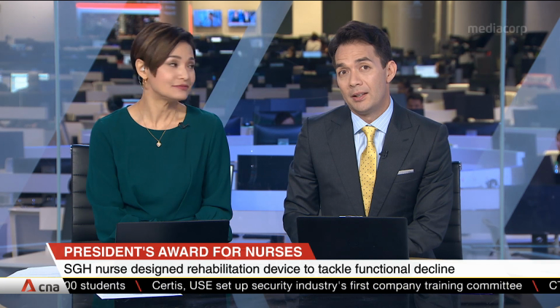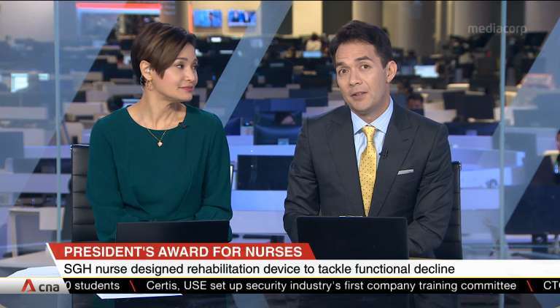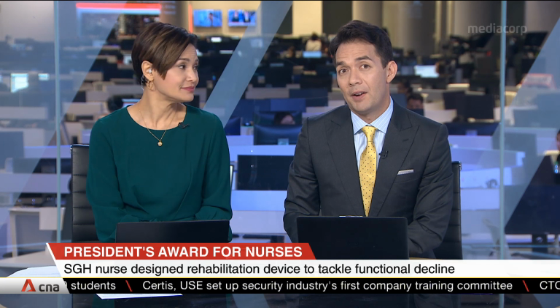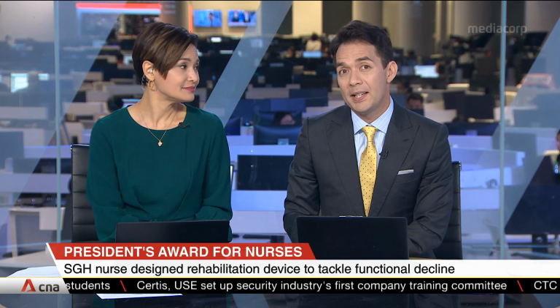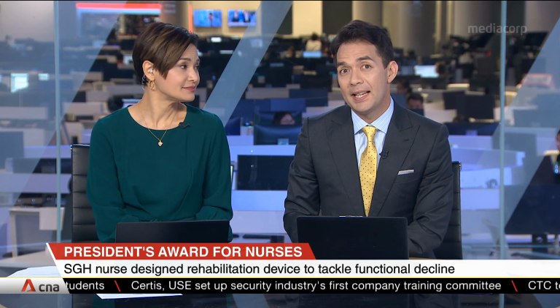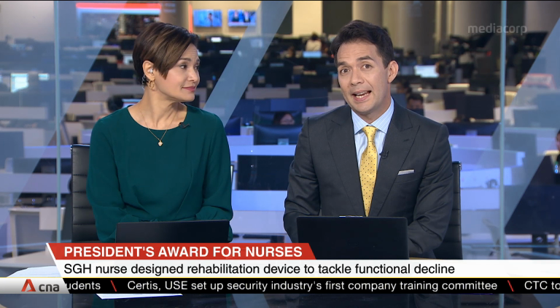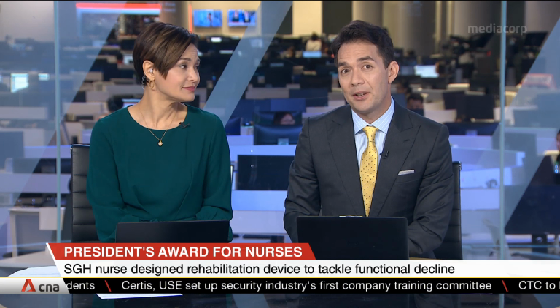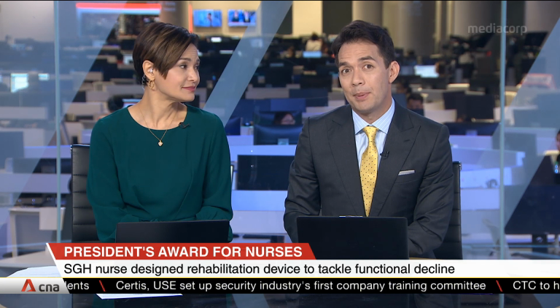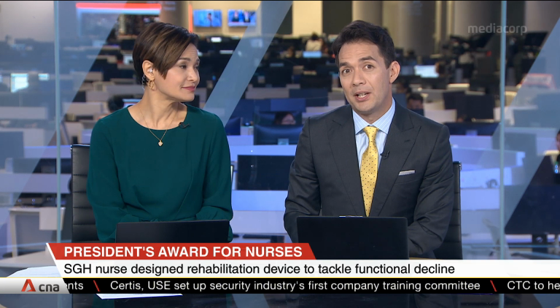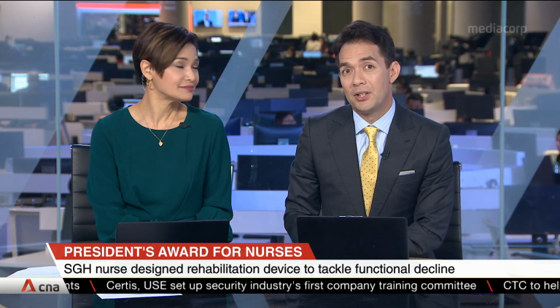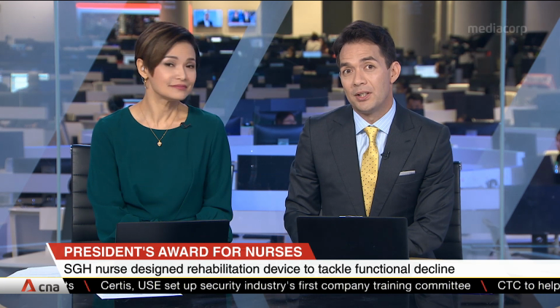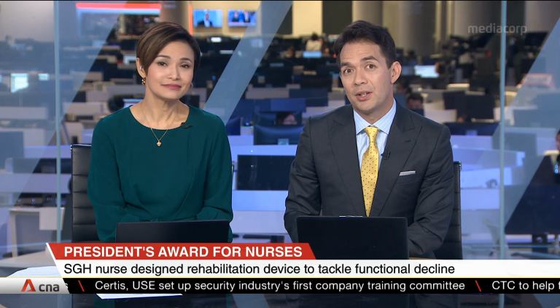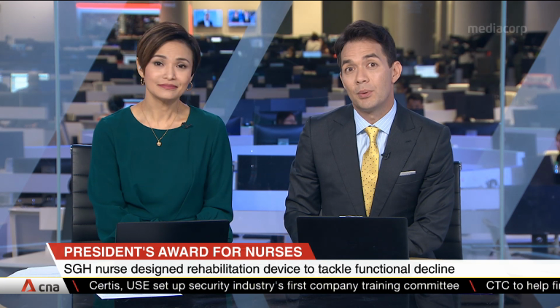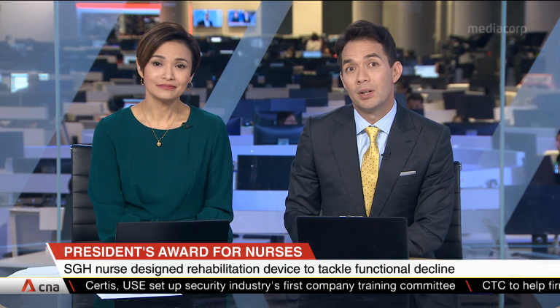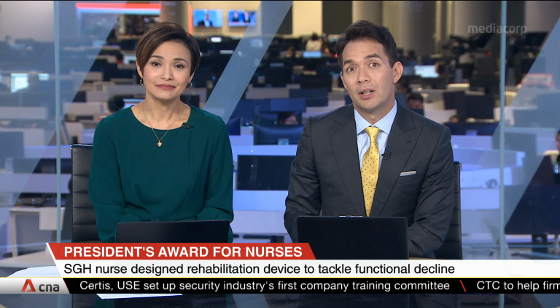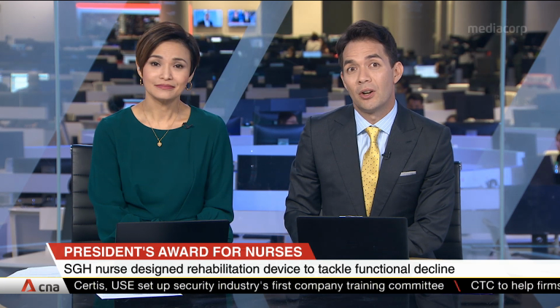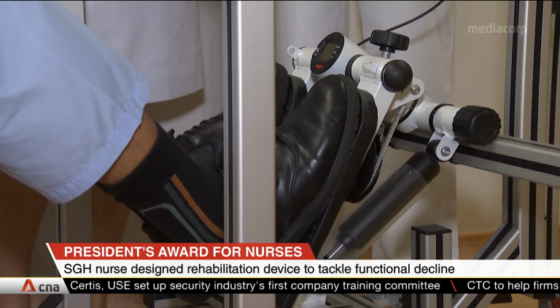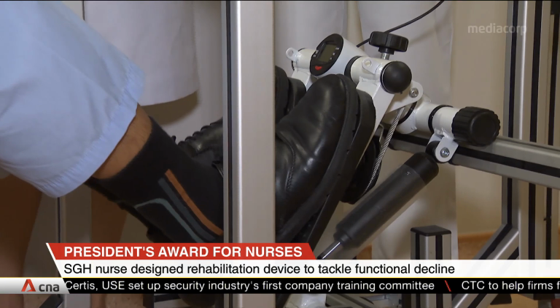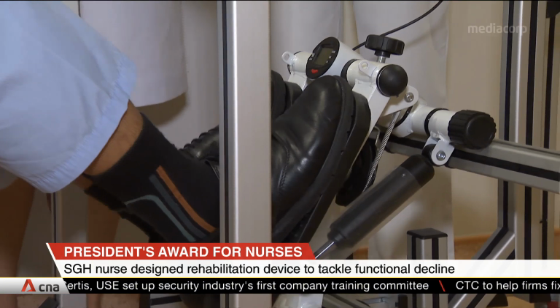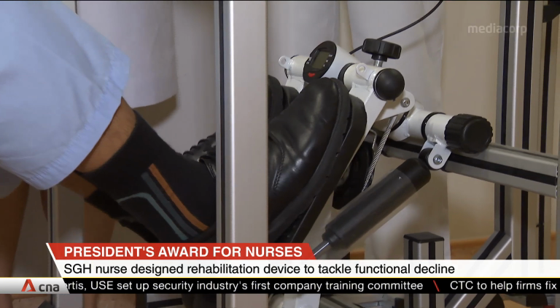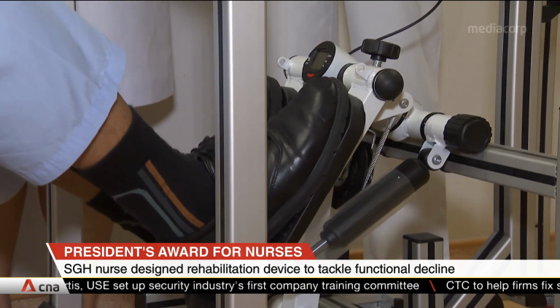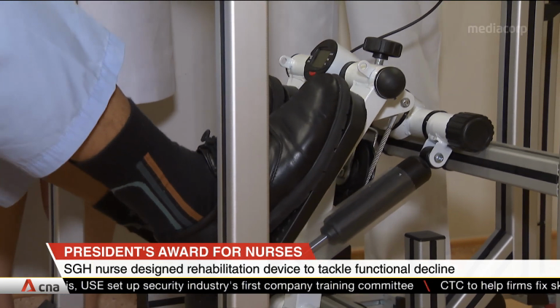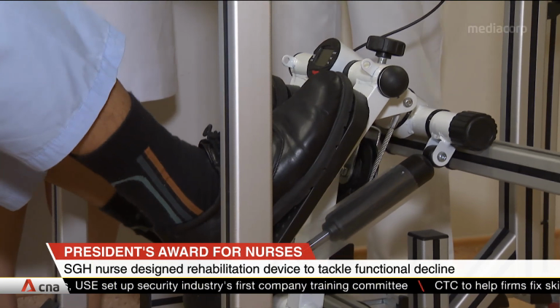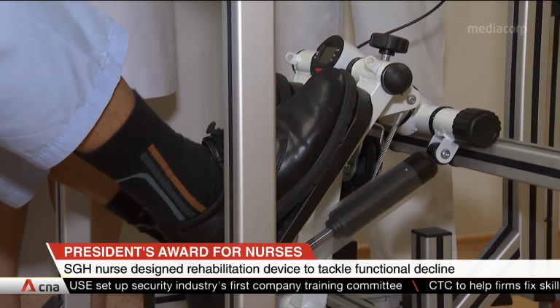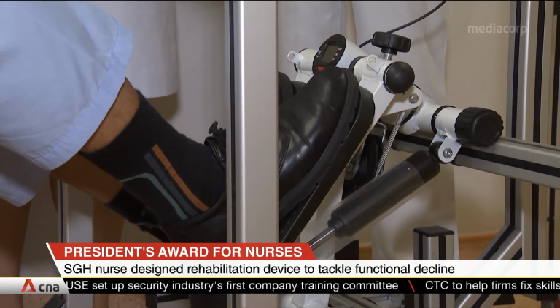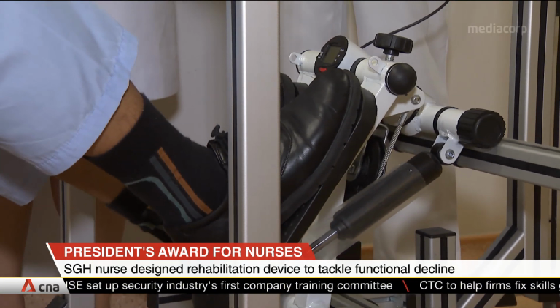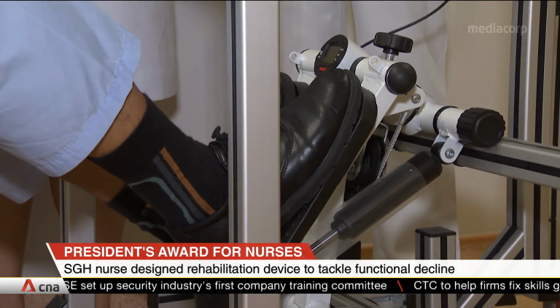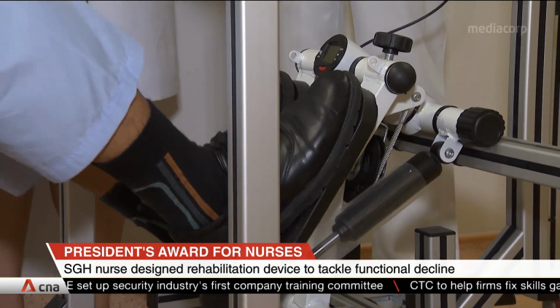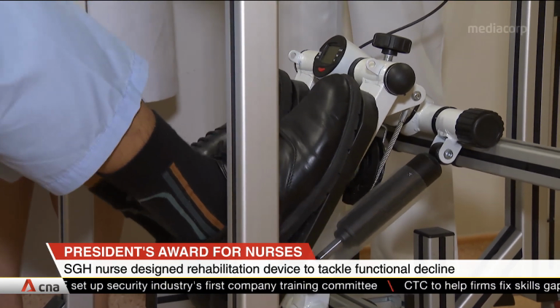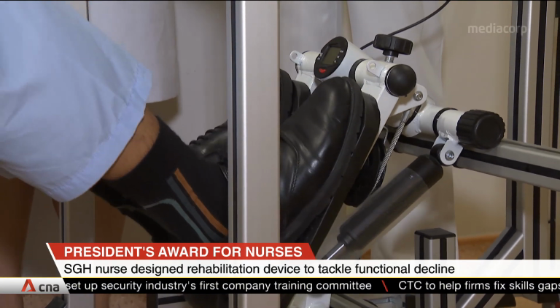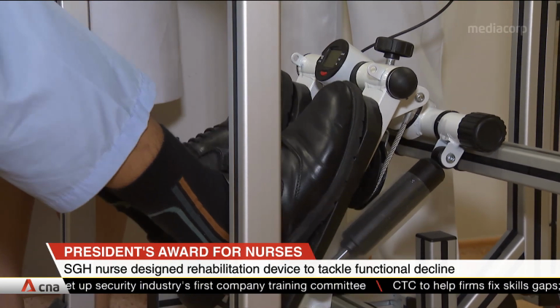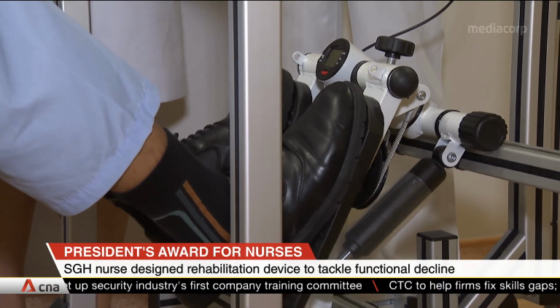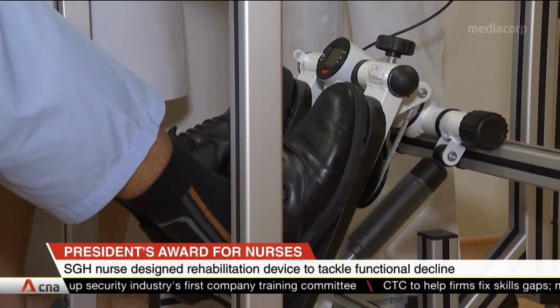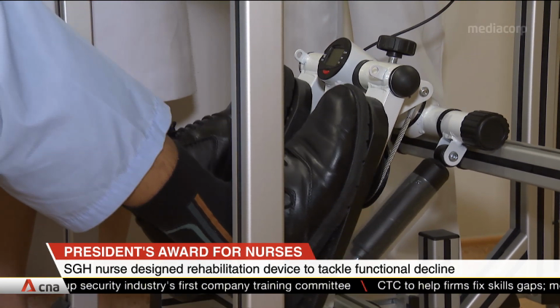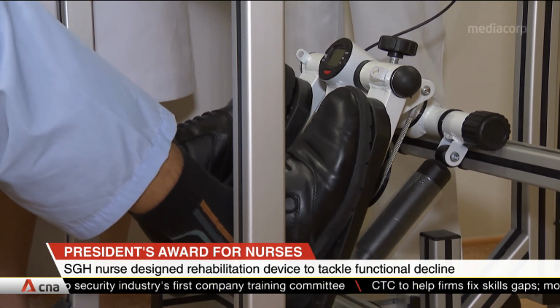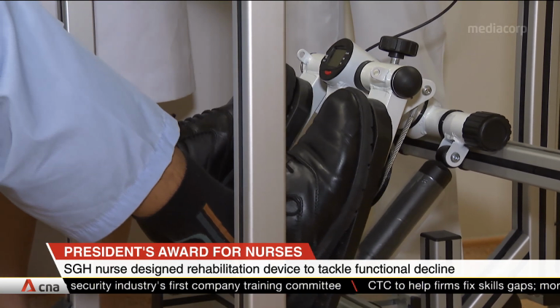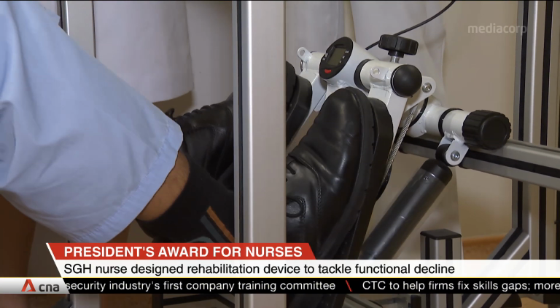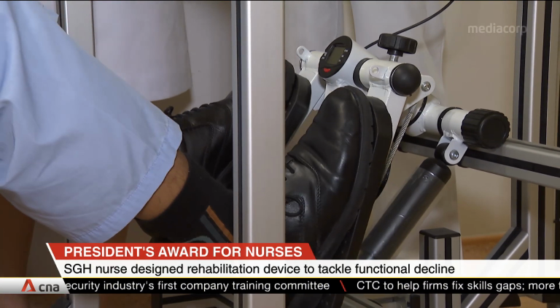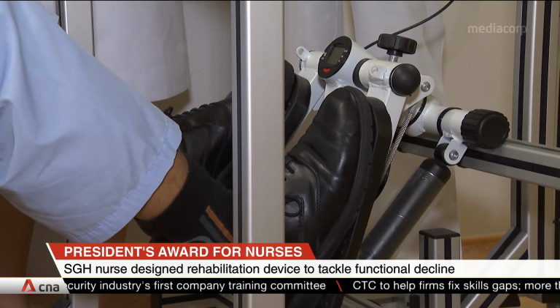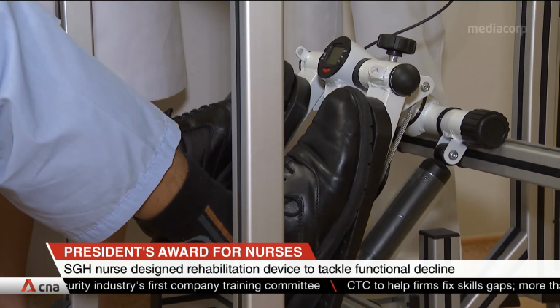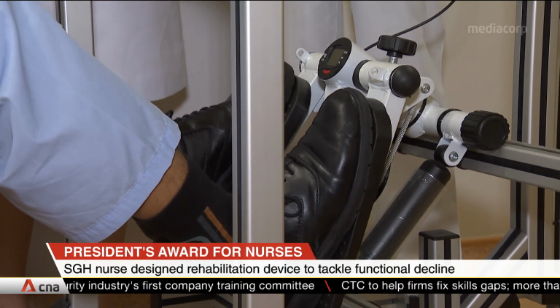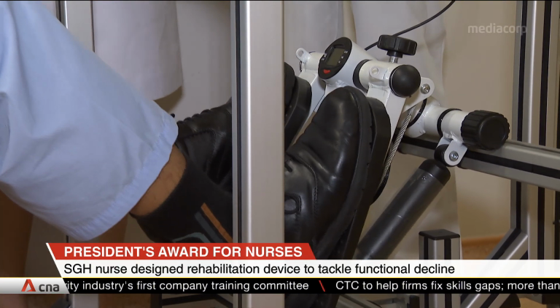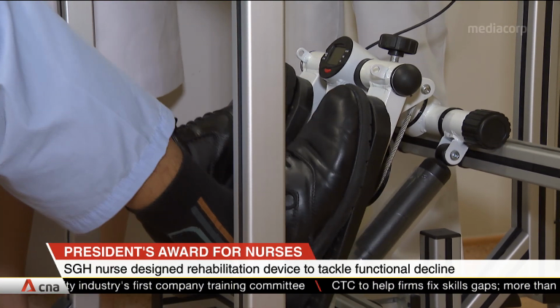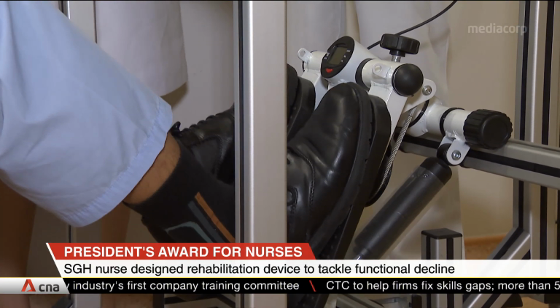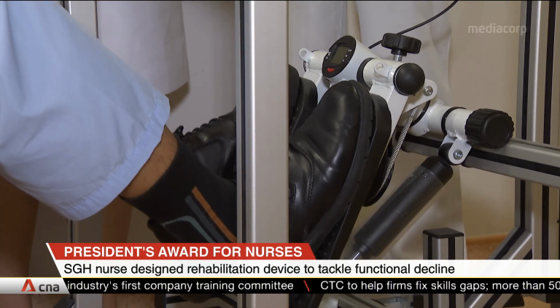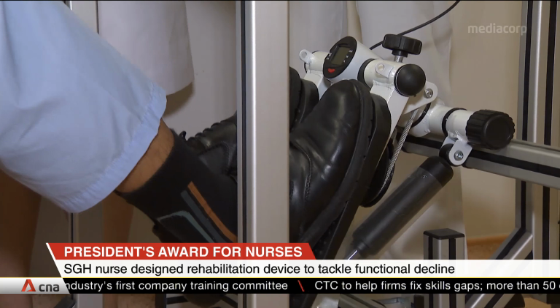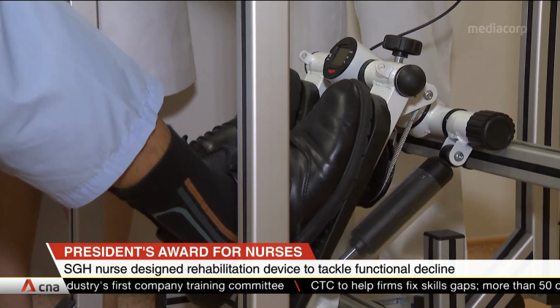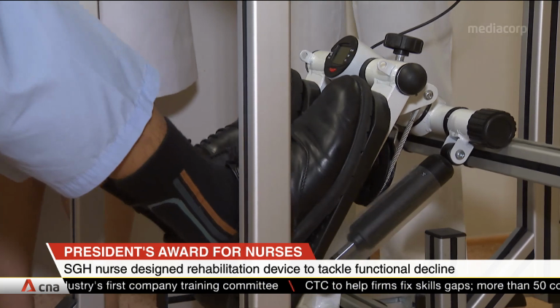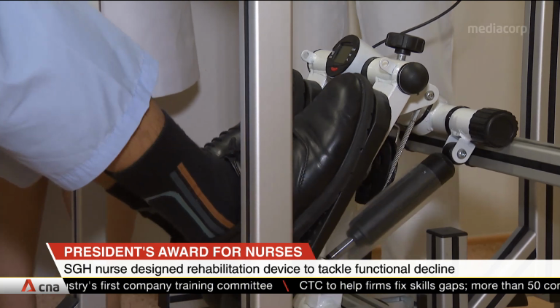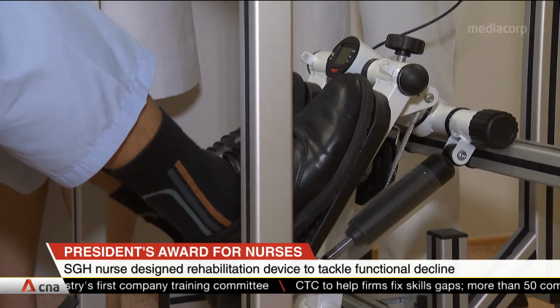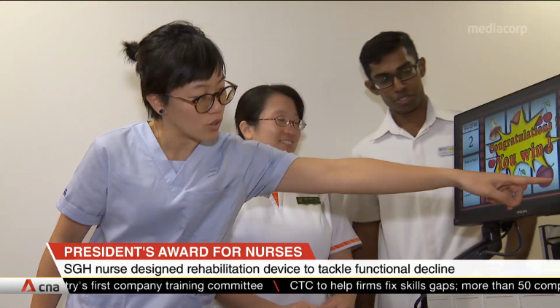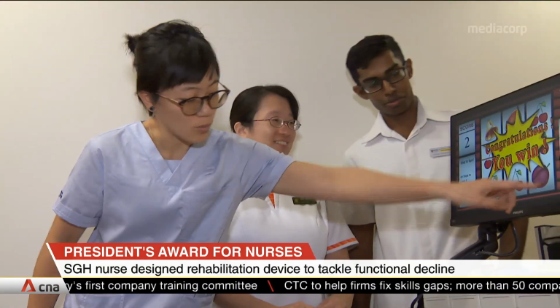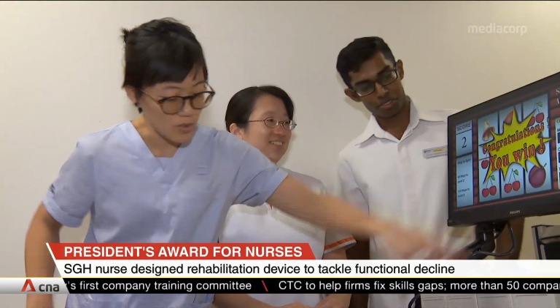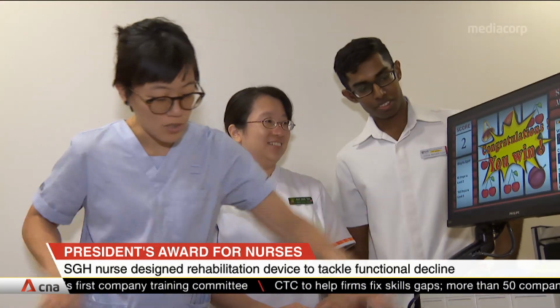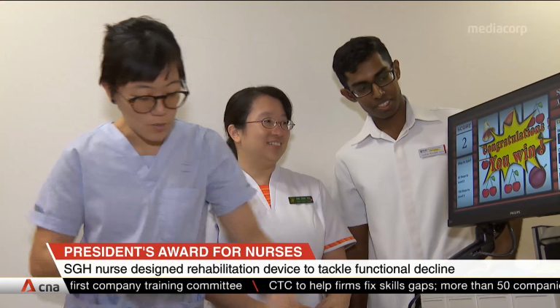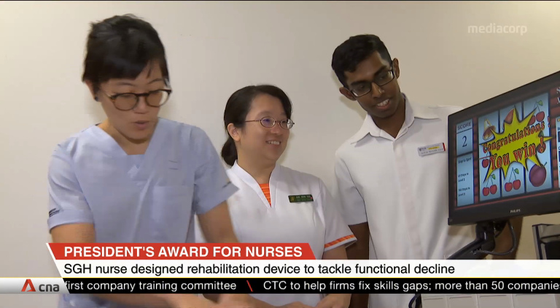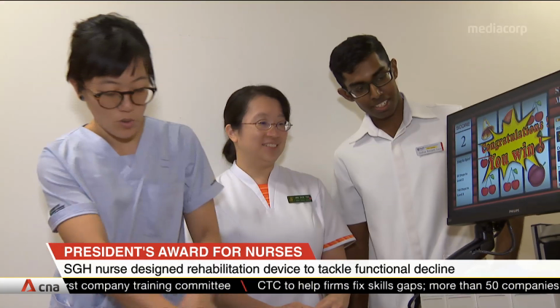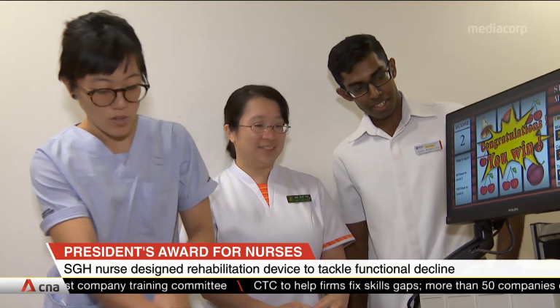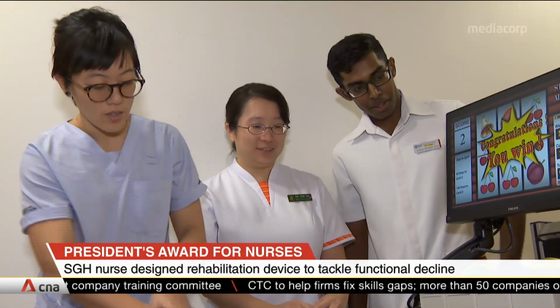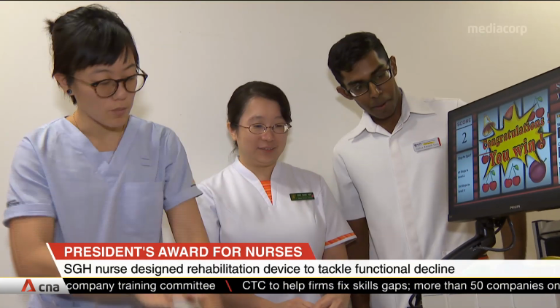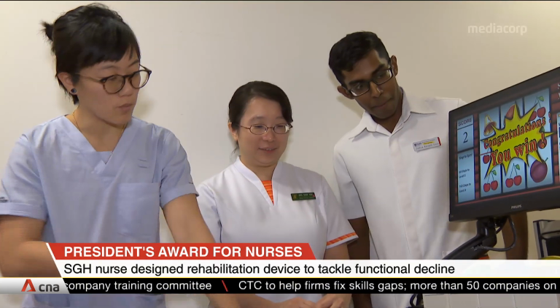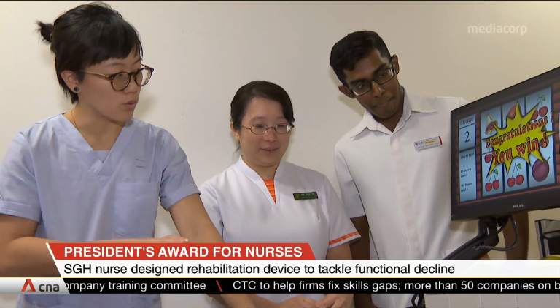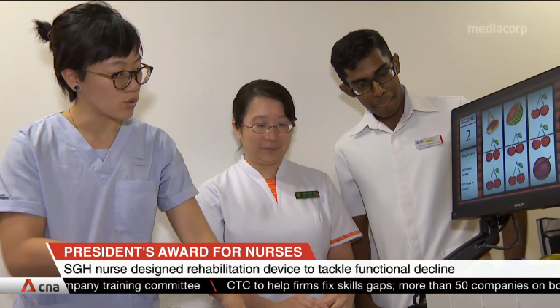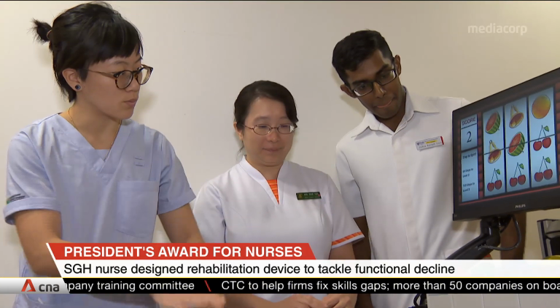The device allows patients to work on their lower limbs. This reduces the likelihood that they'll lose muscle mass because of prolonged bed rest.